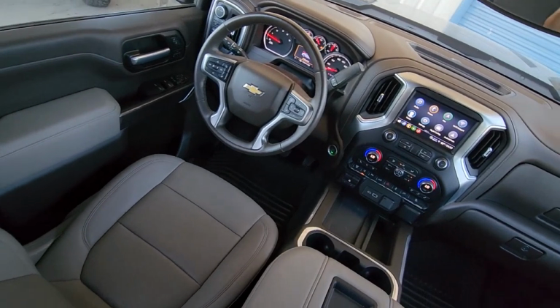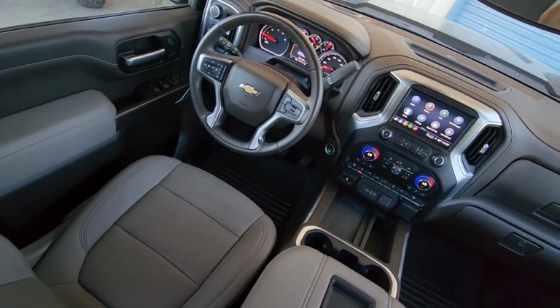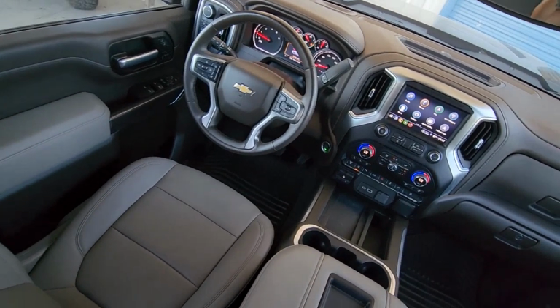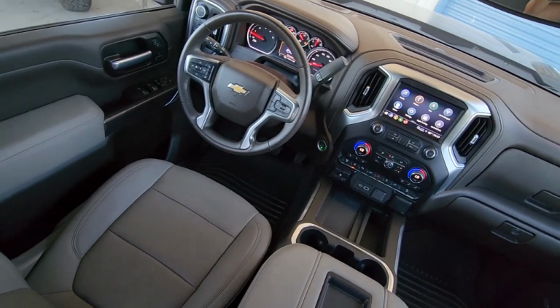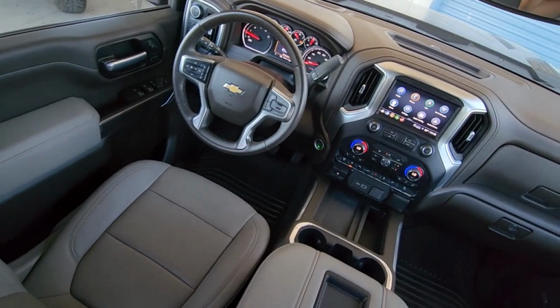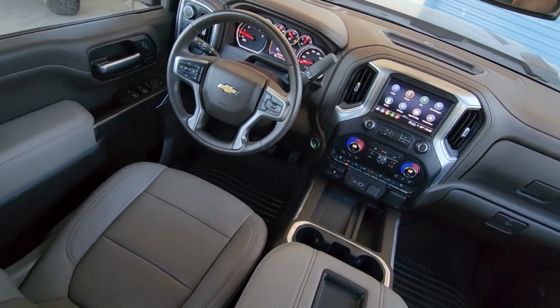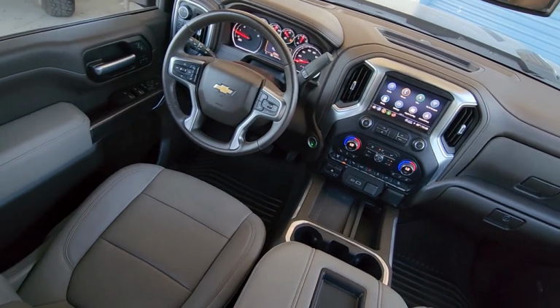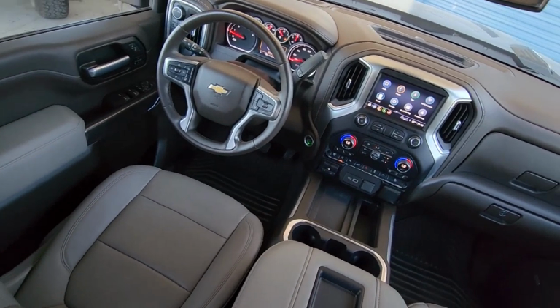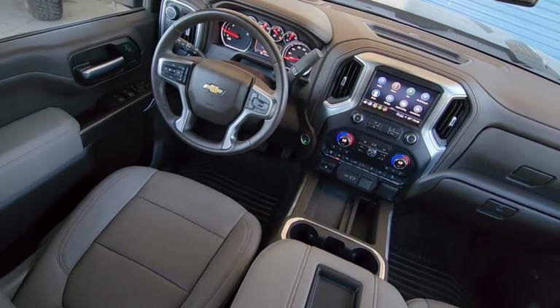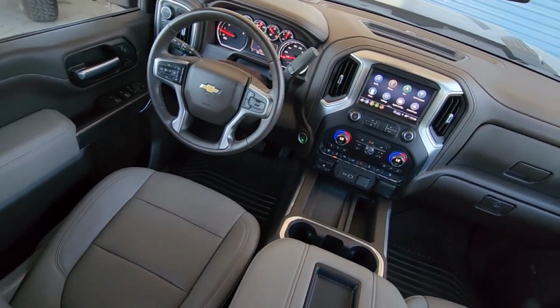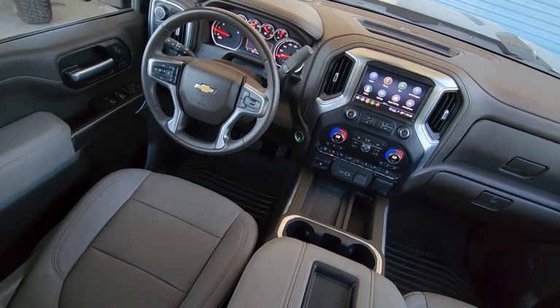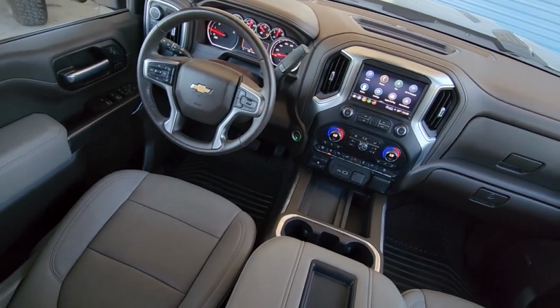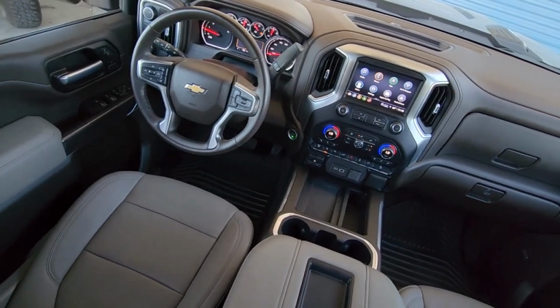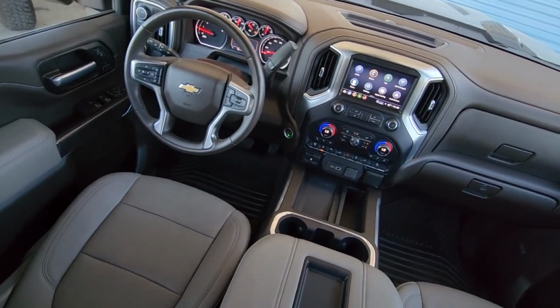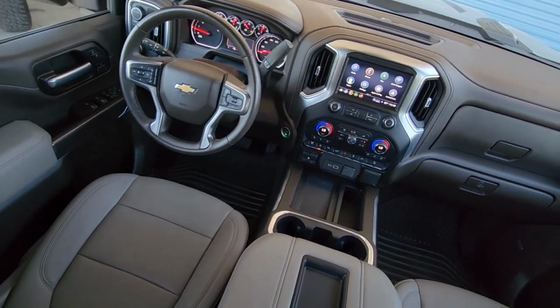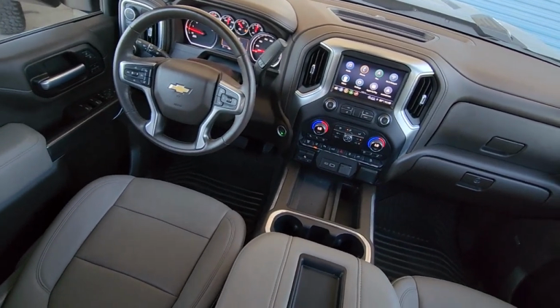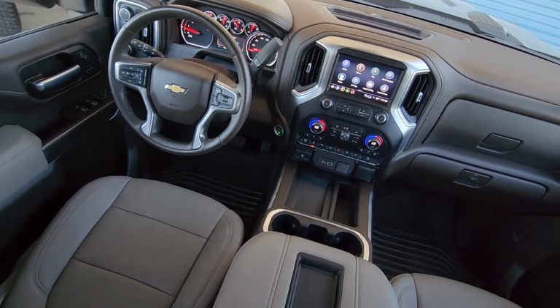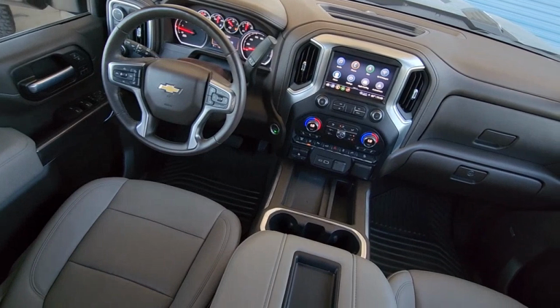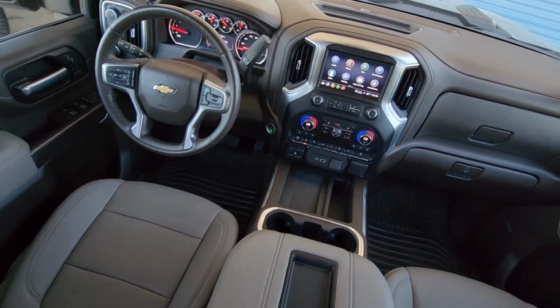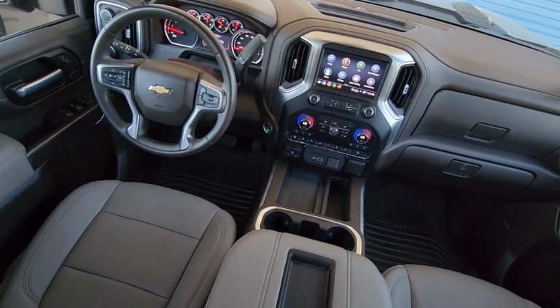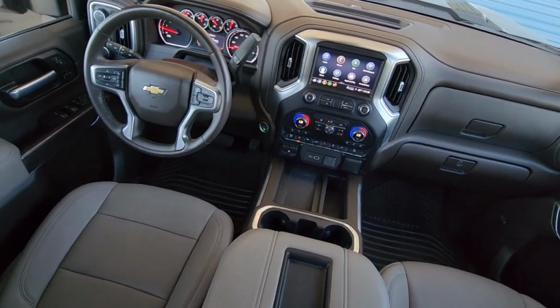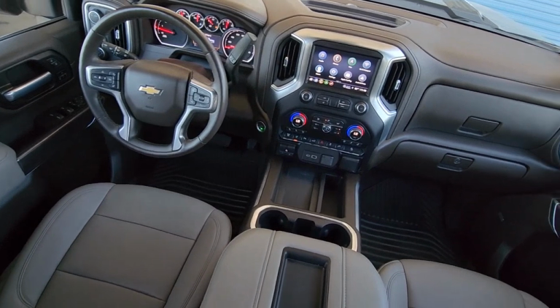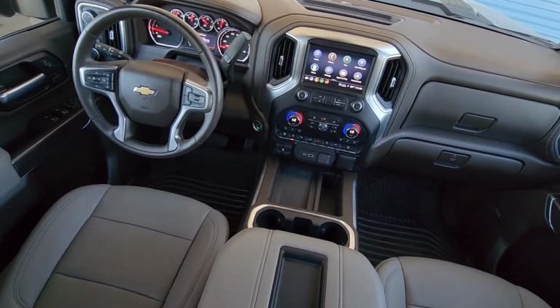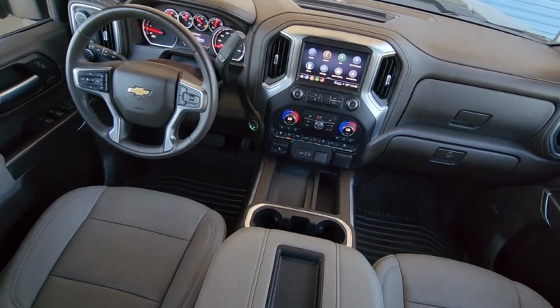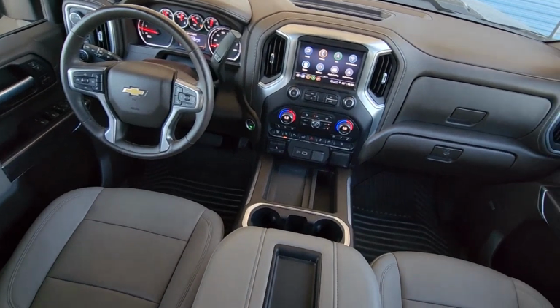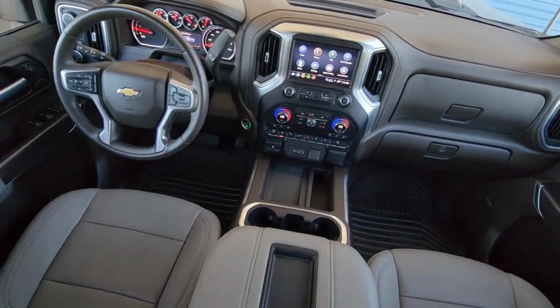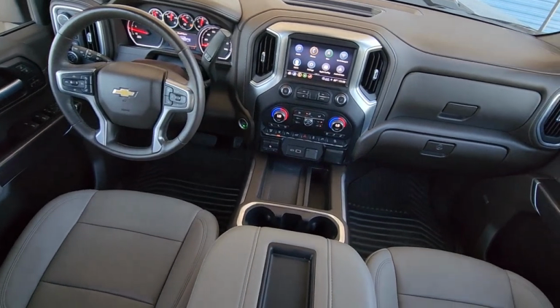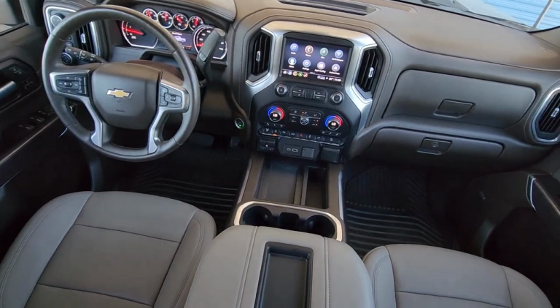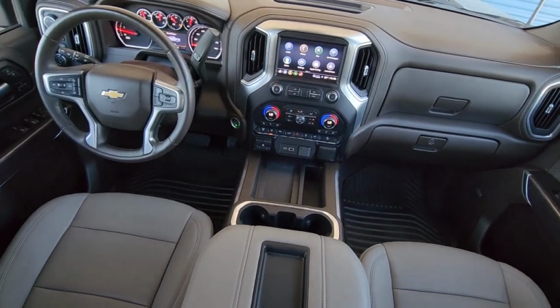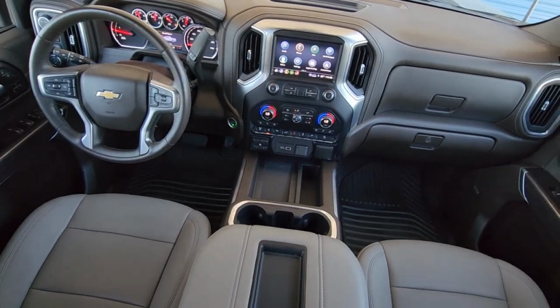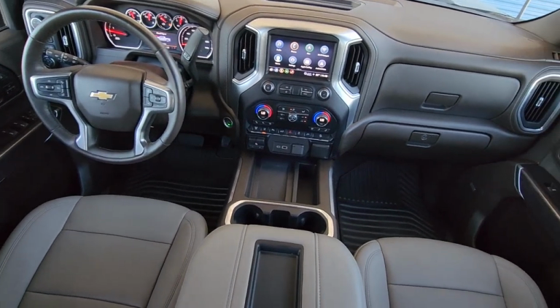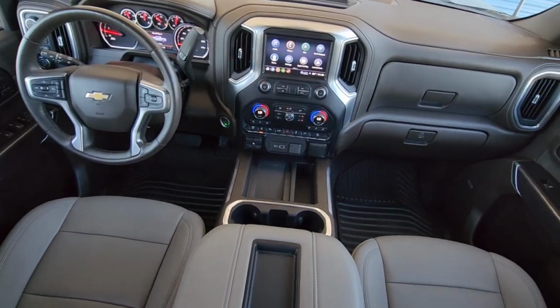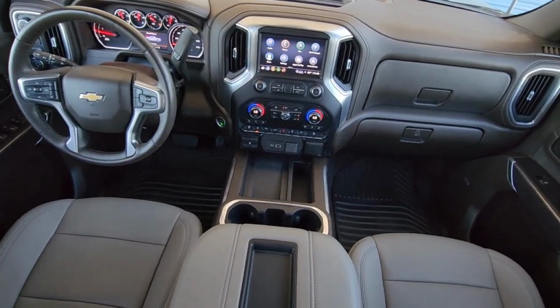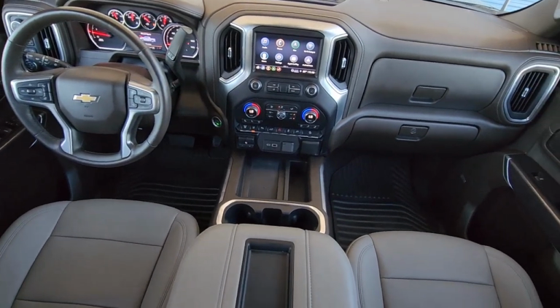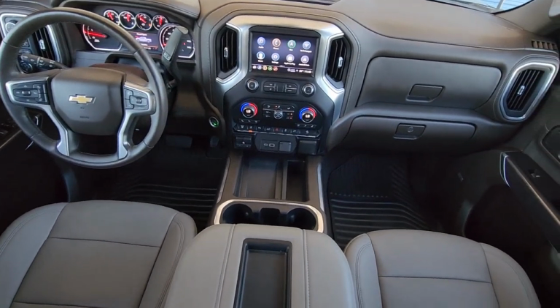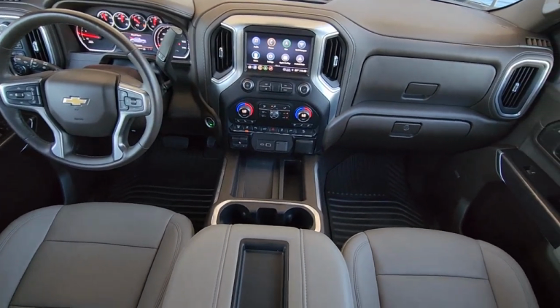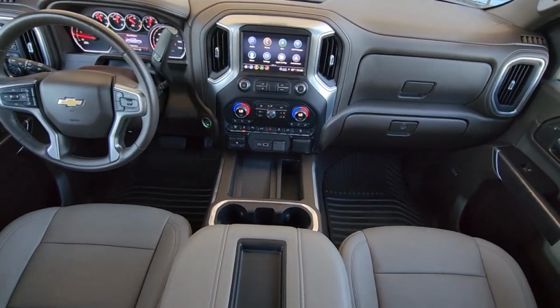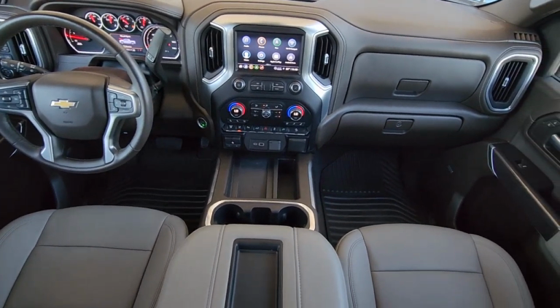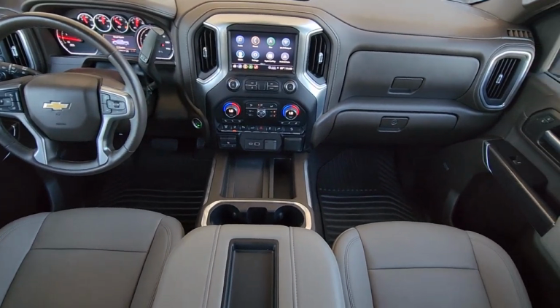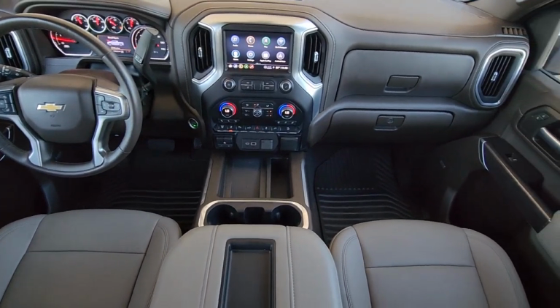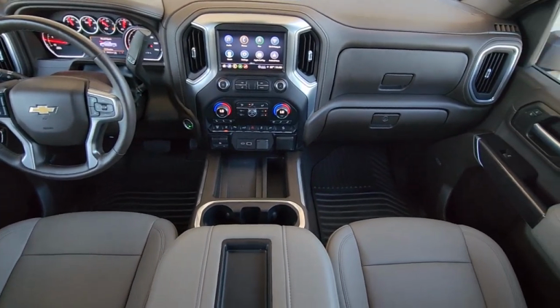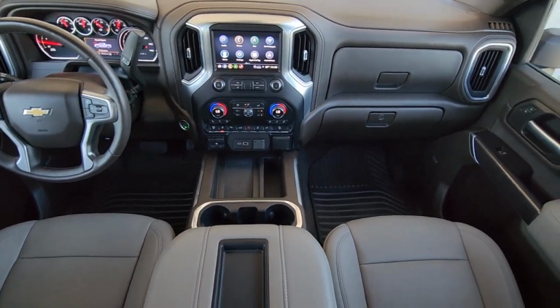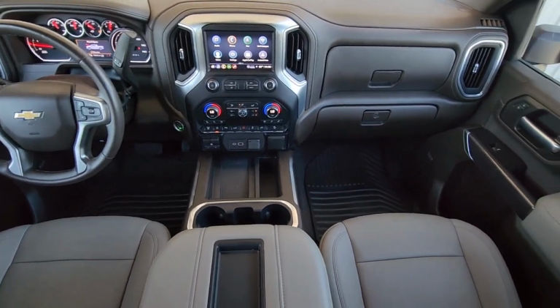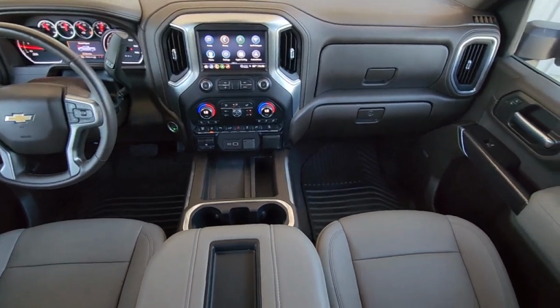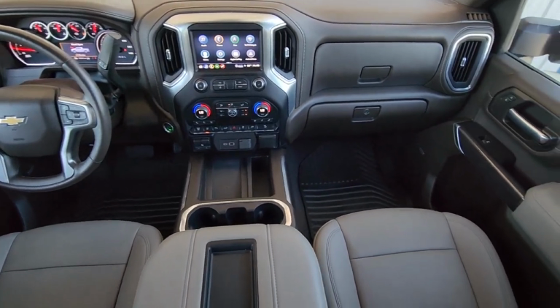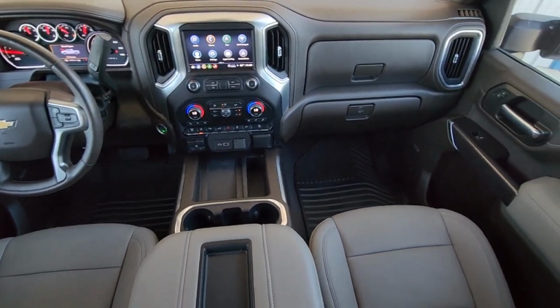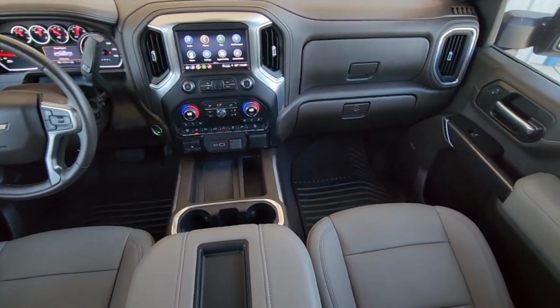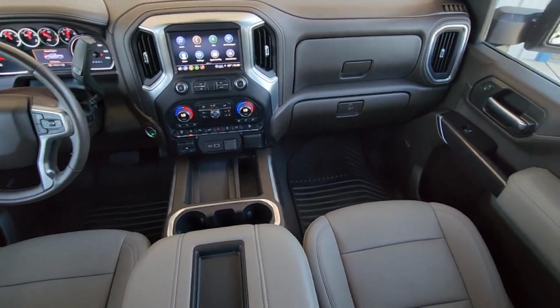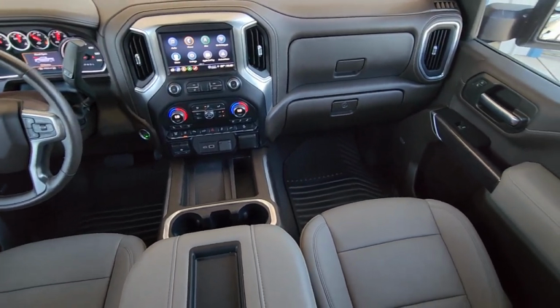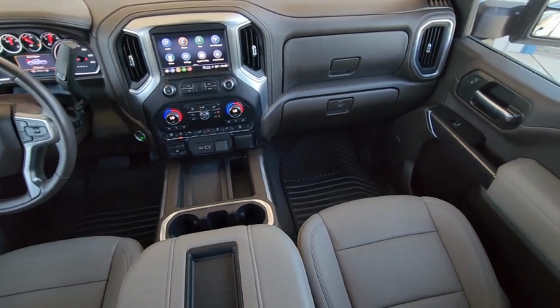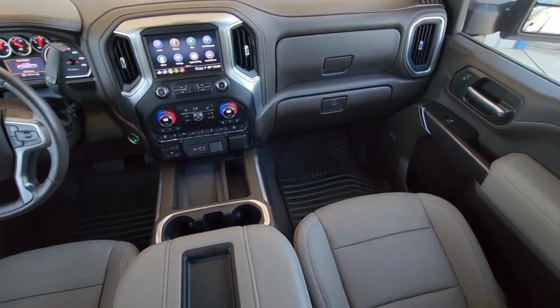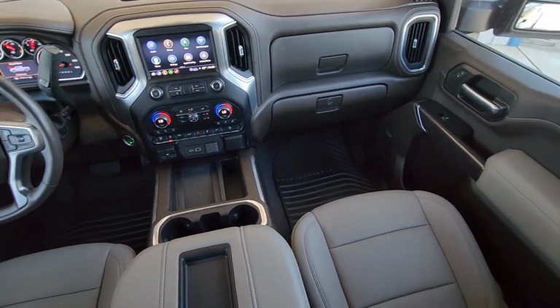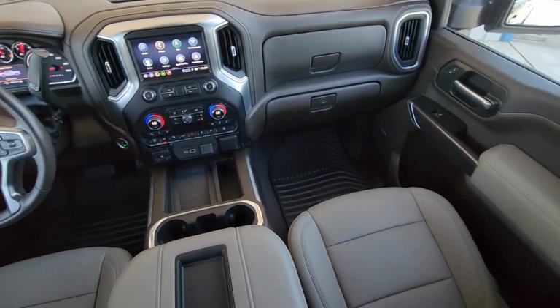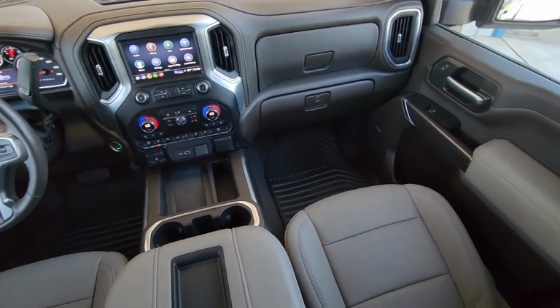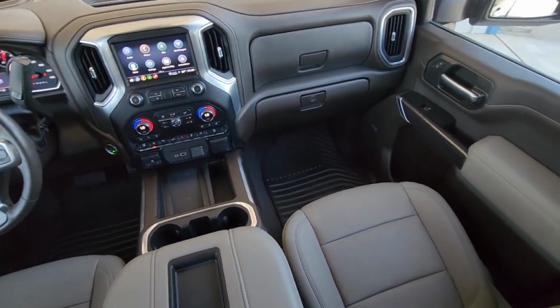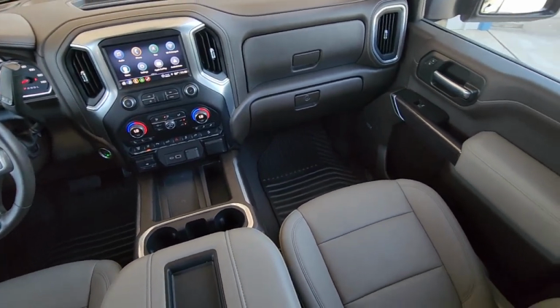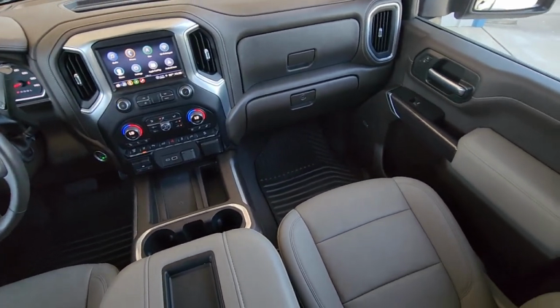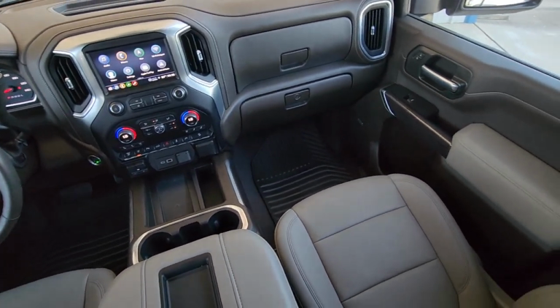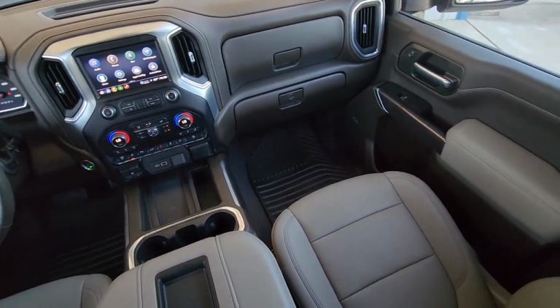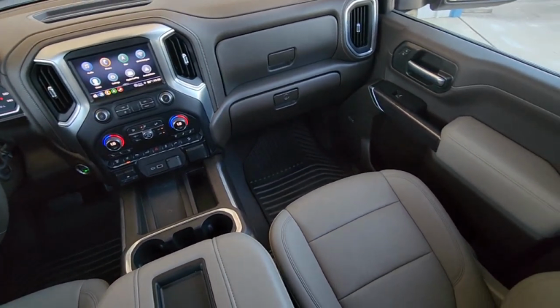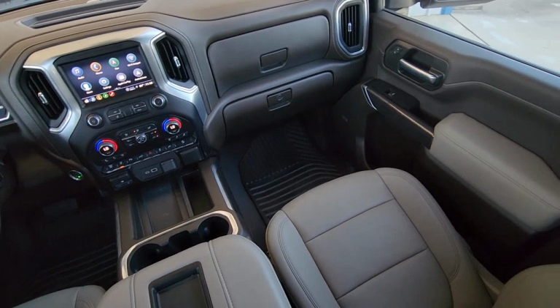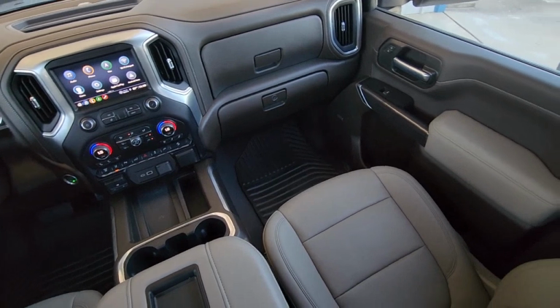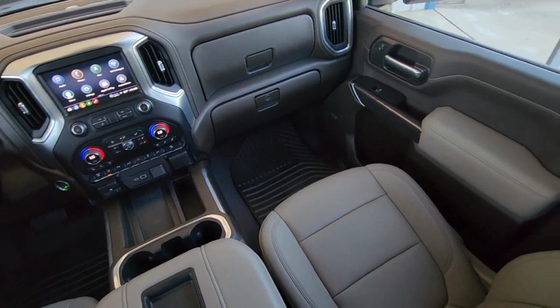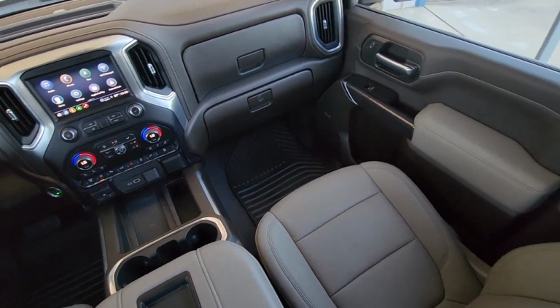Pre-collision system, panoramic roof, lane departure warning, keyless entry, navigation system, and sun/moonroof.